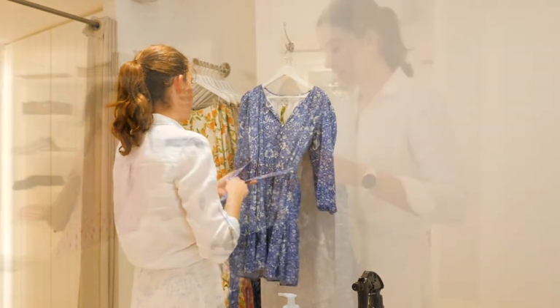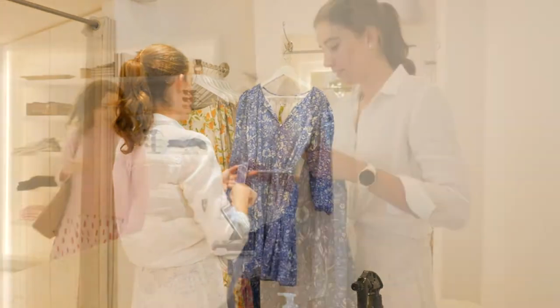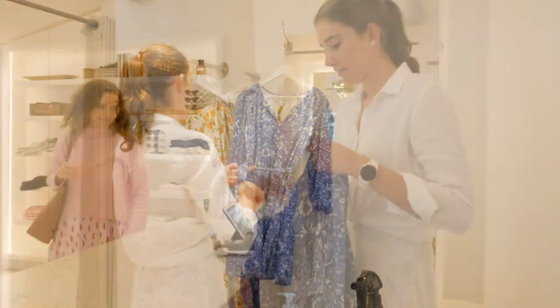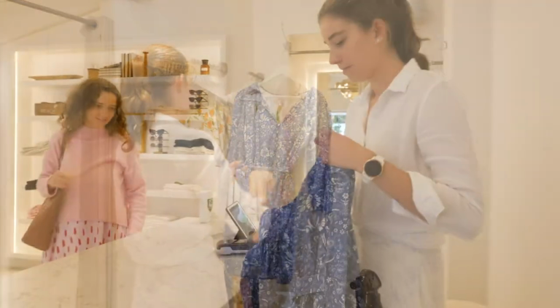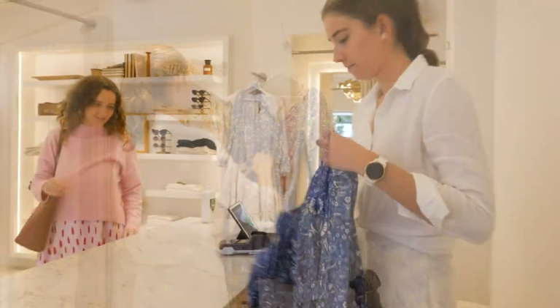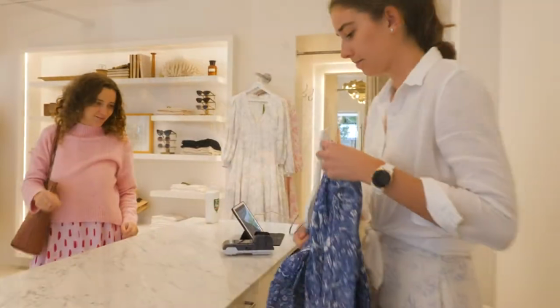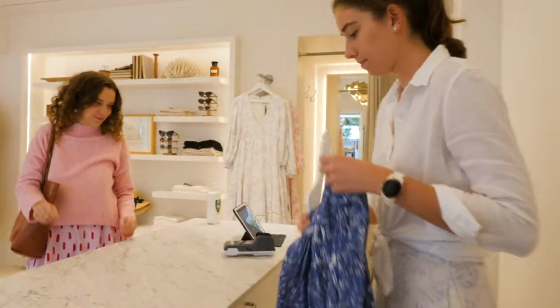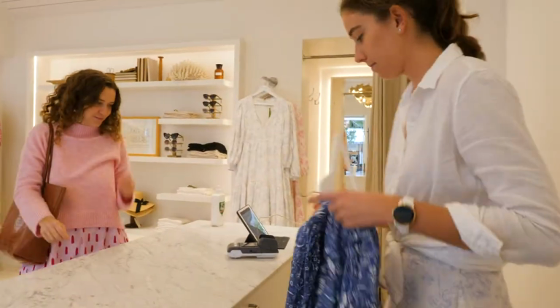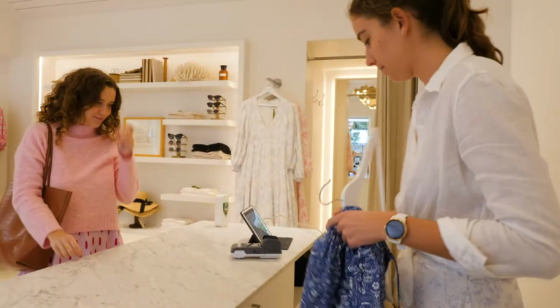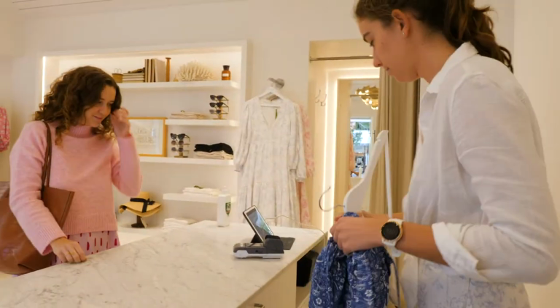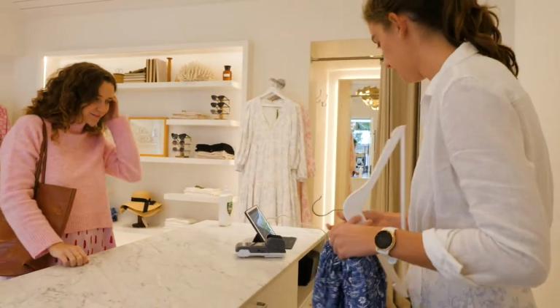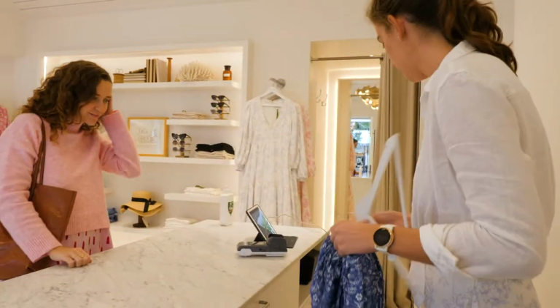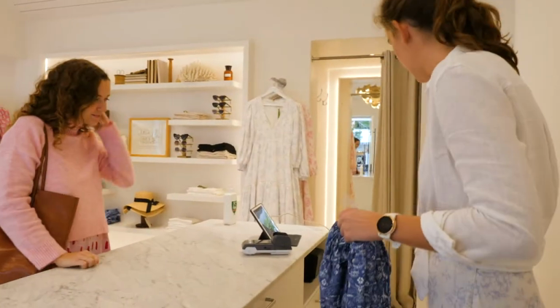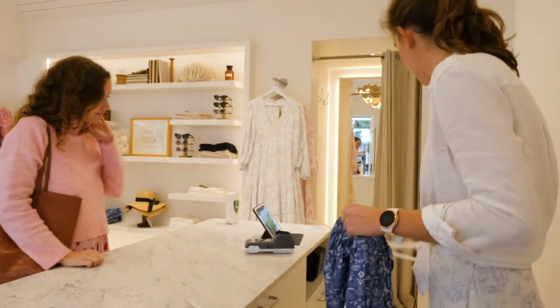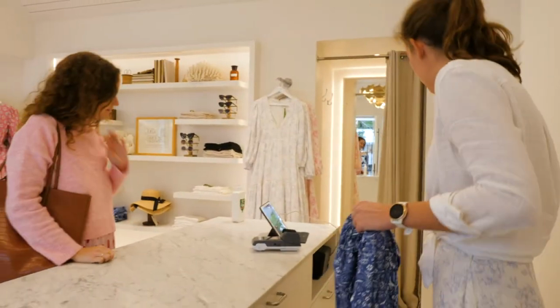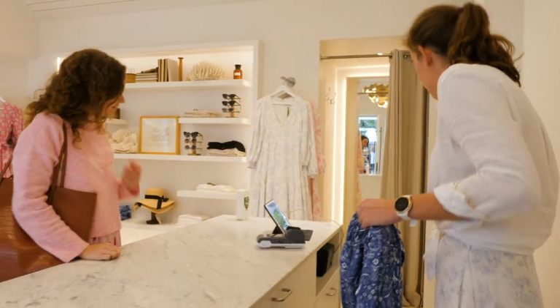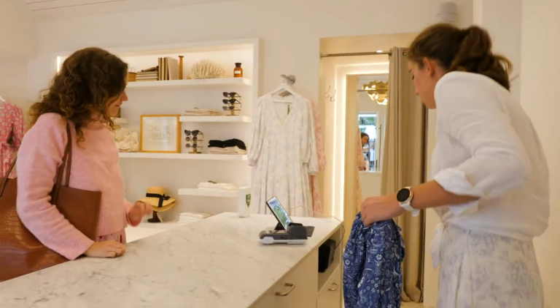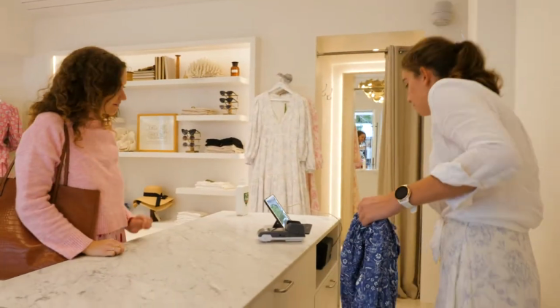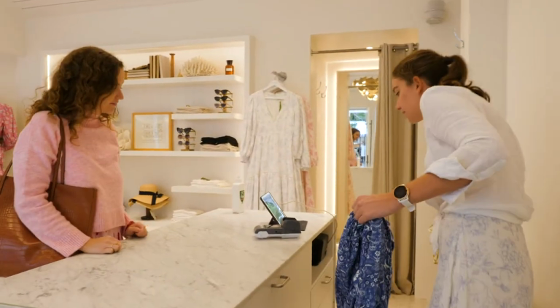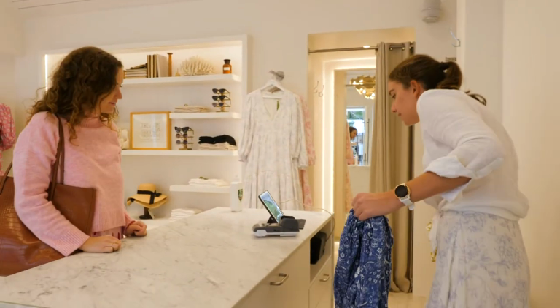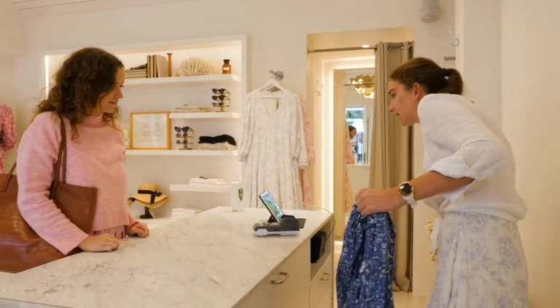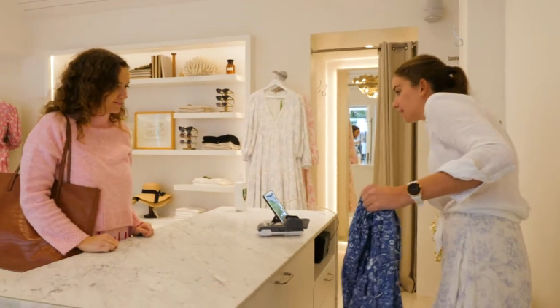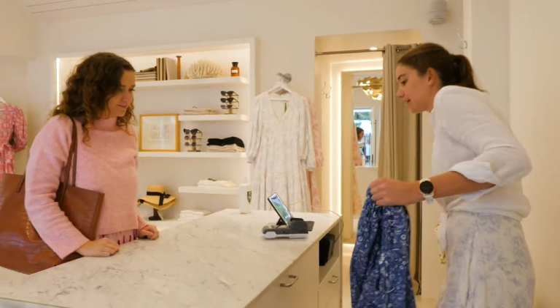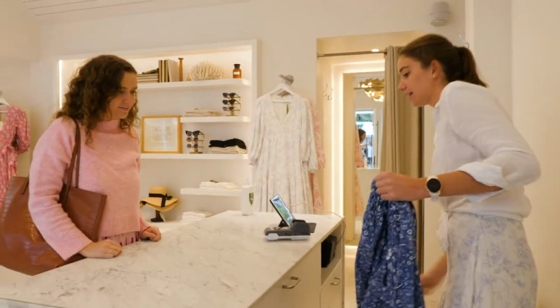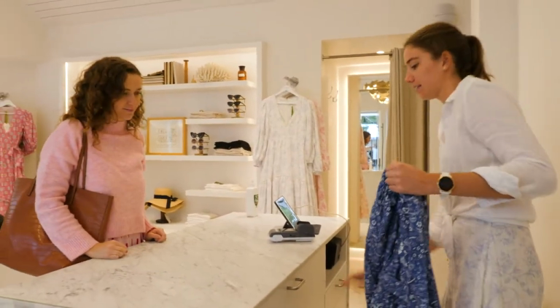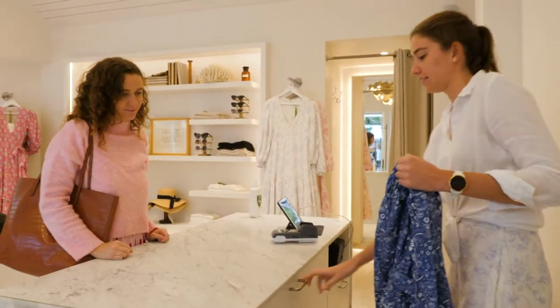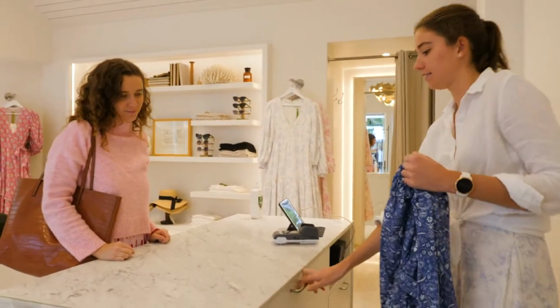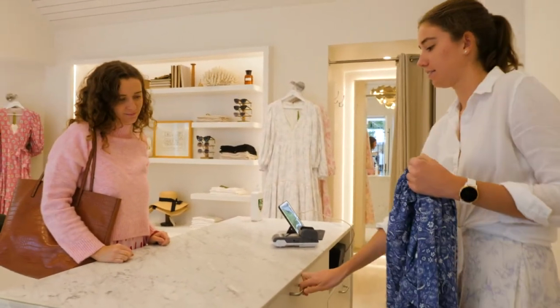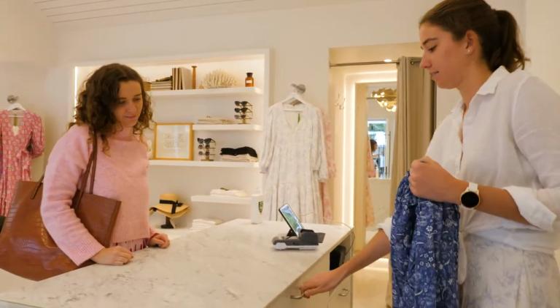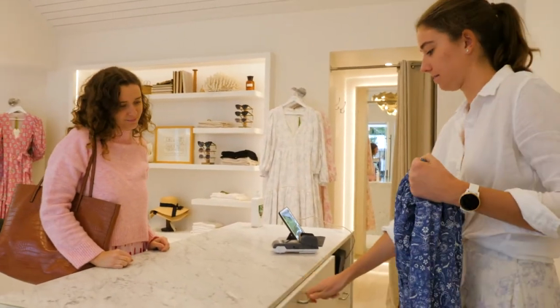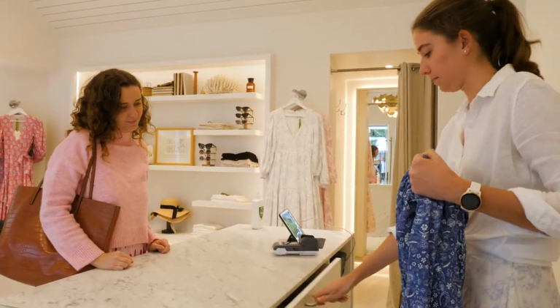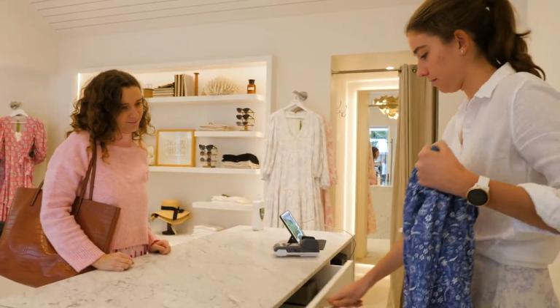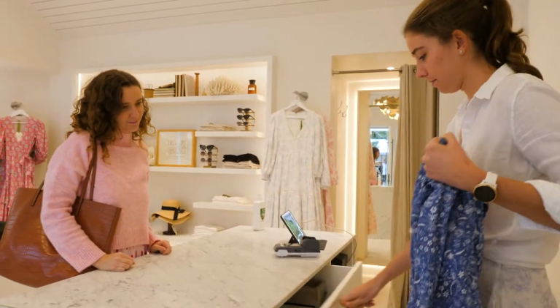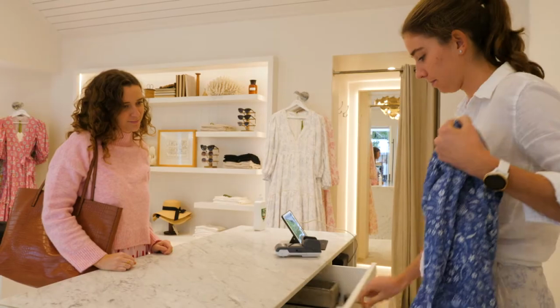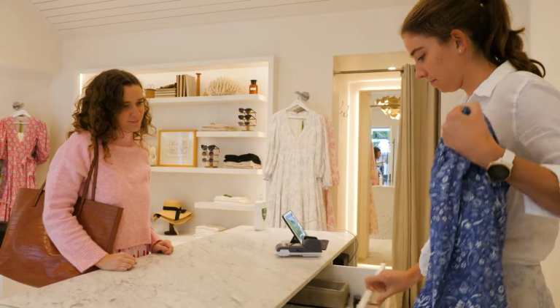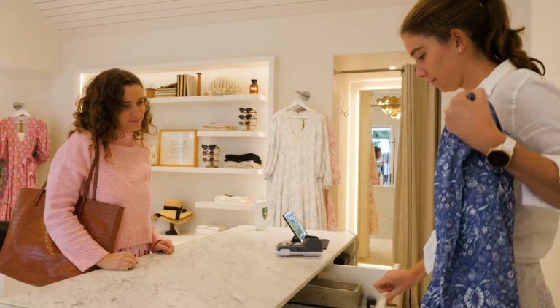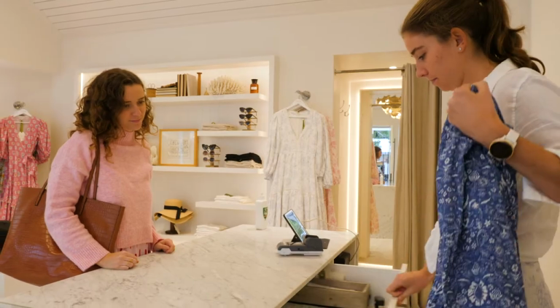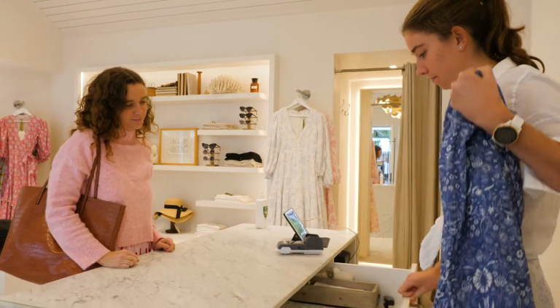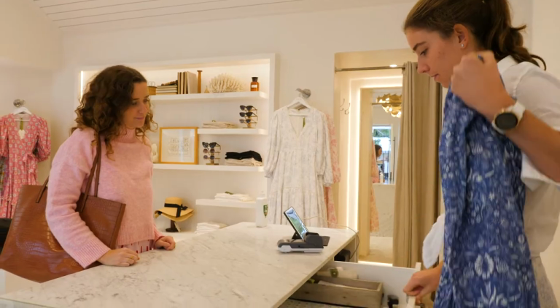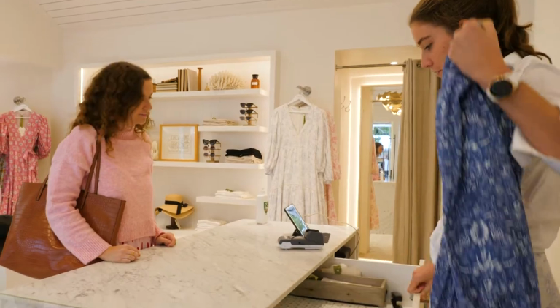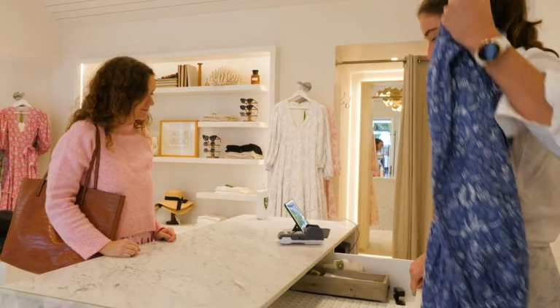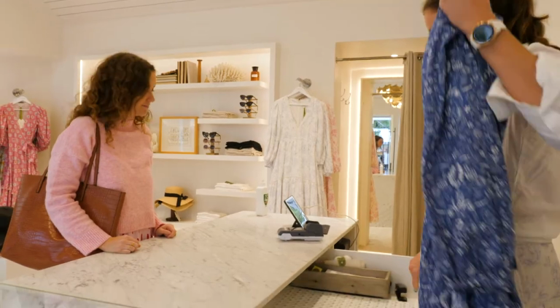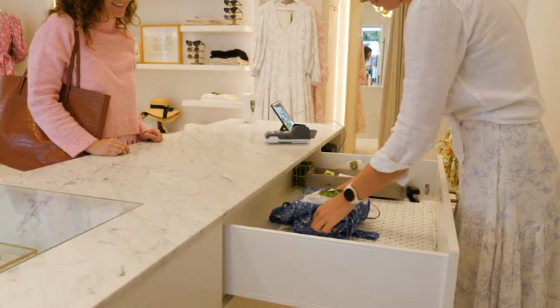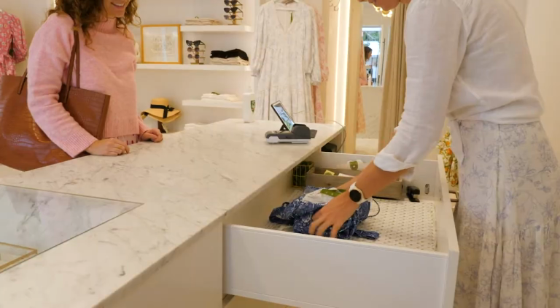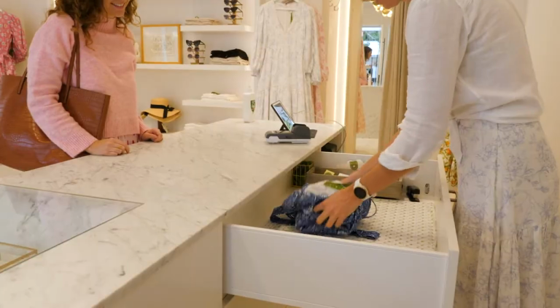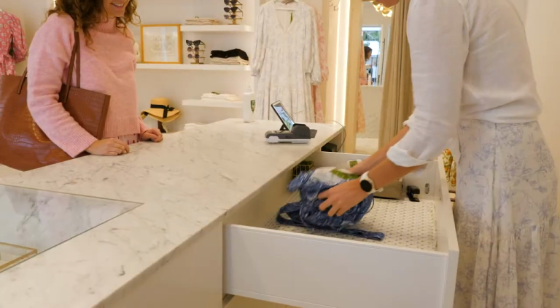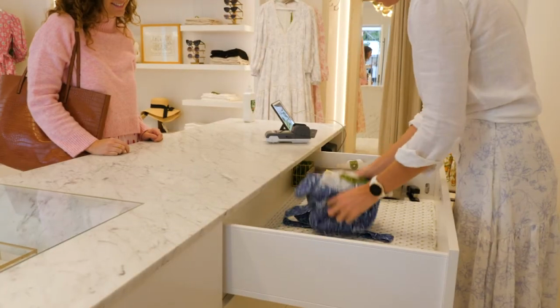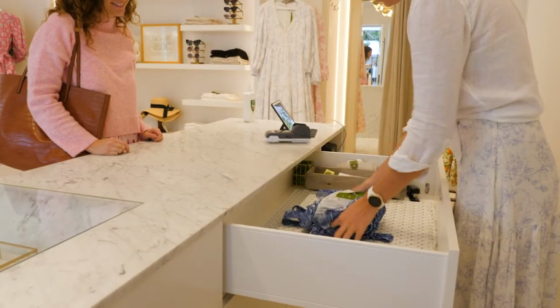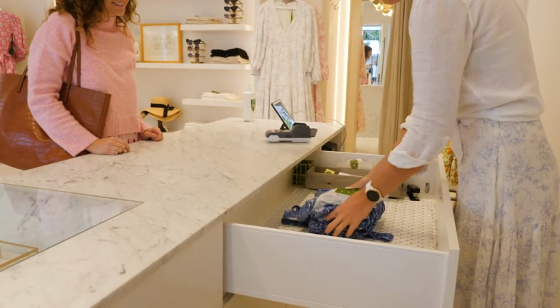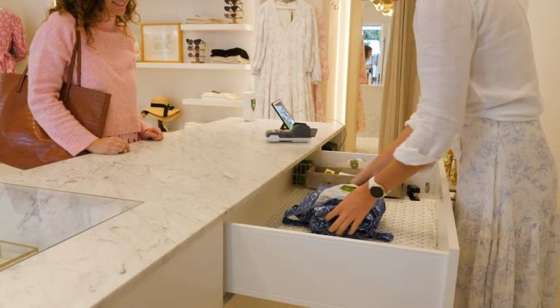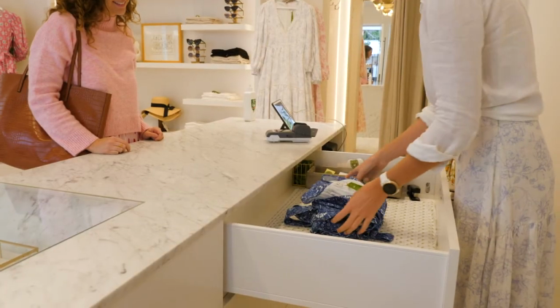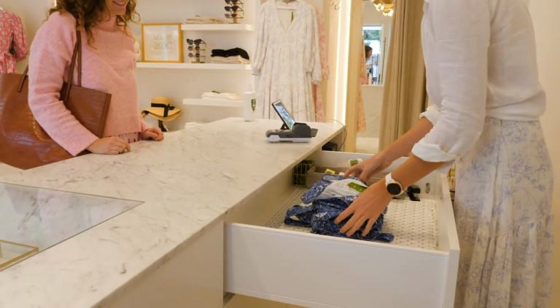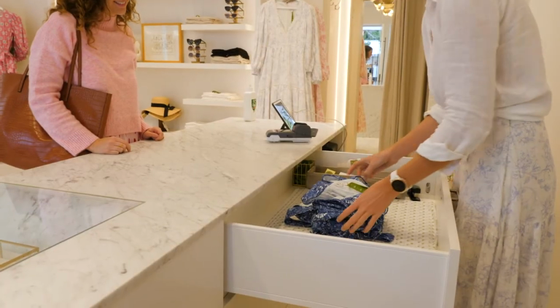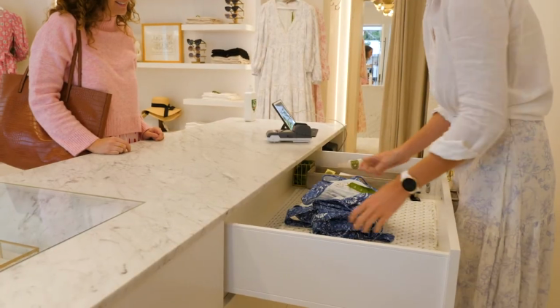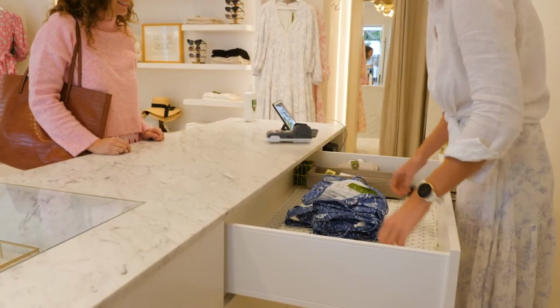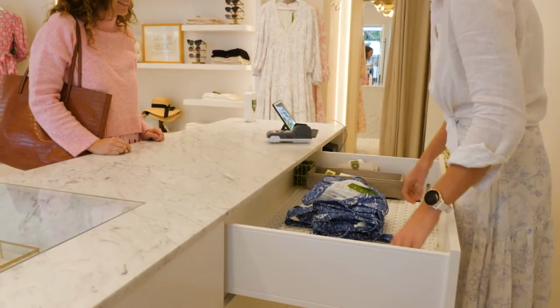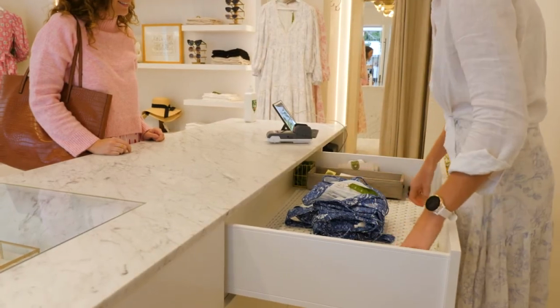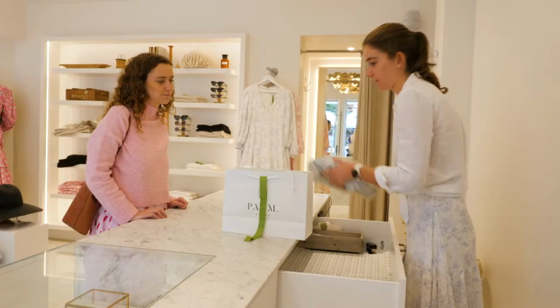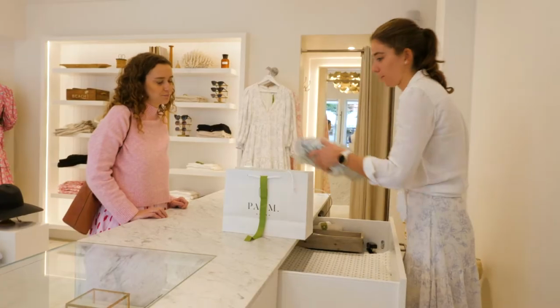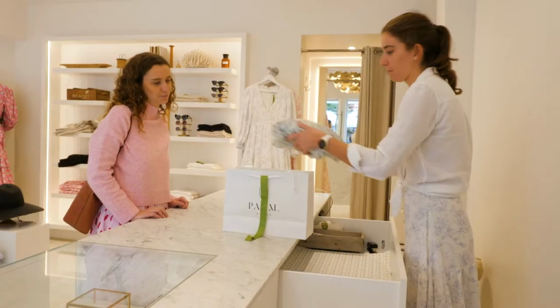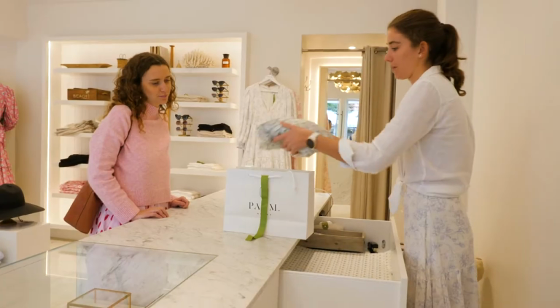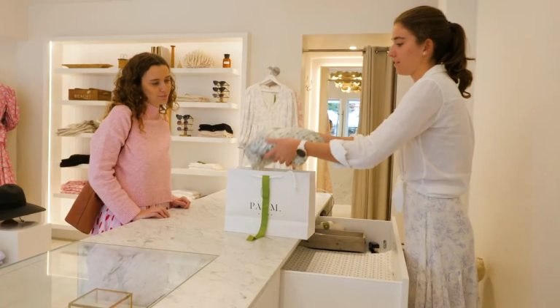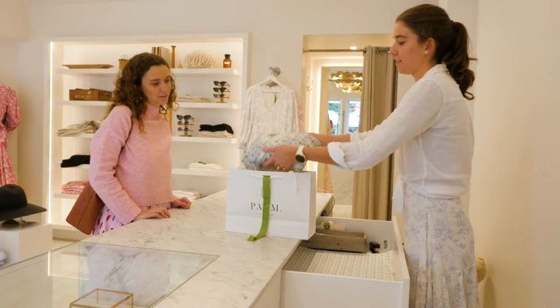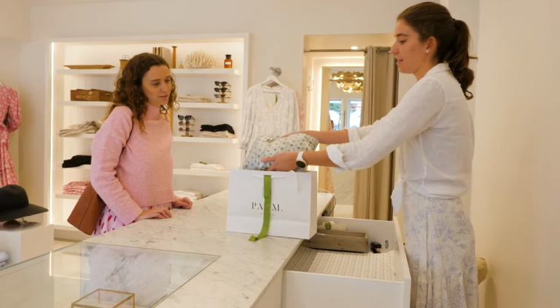If your shop offers gift wrapping, this should be done off the main counter and away from other customers.